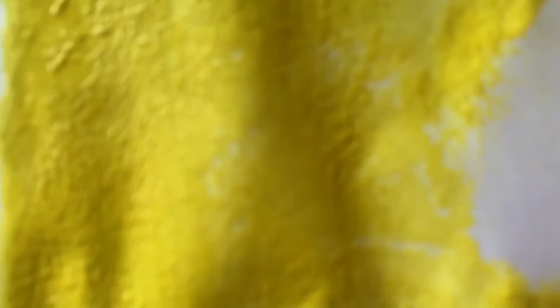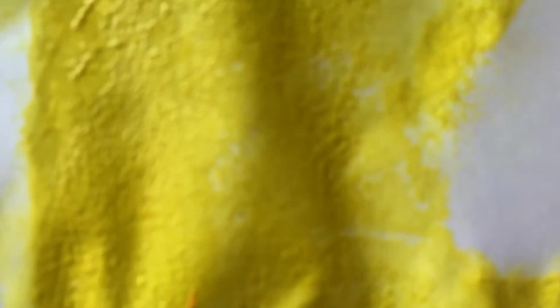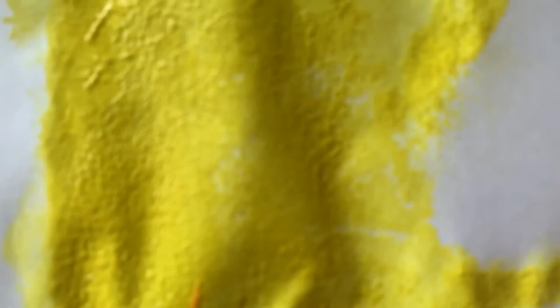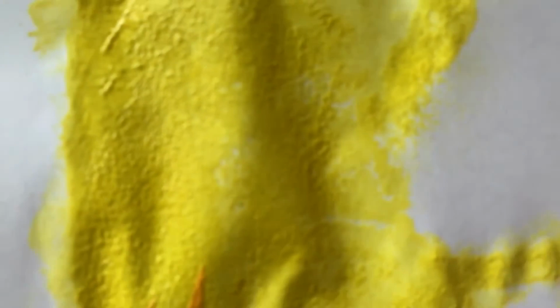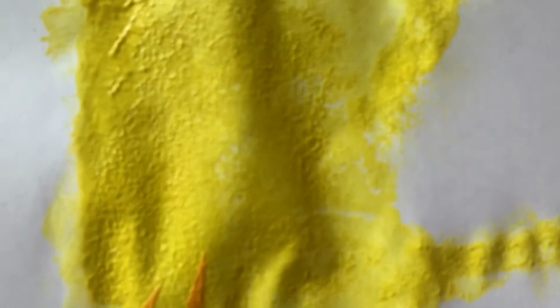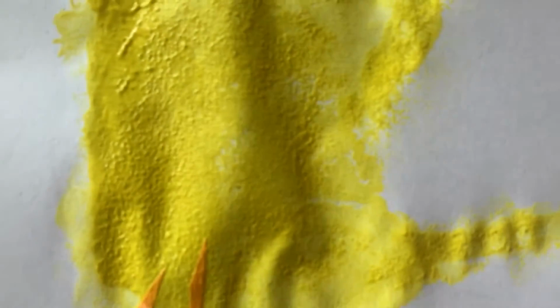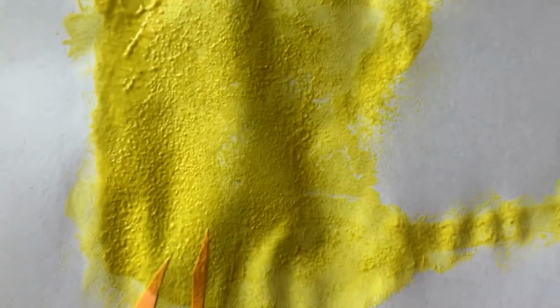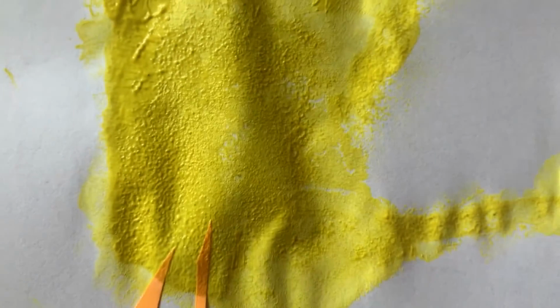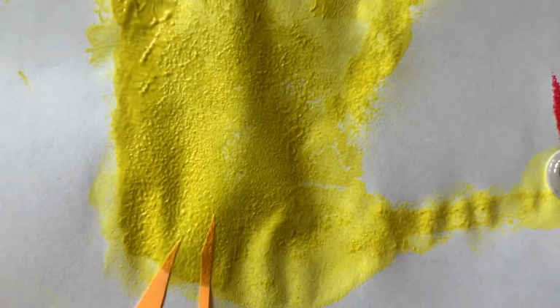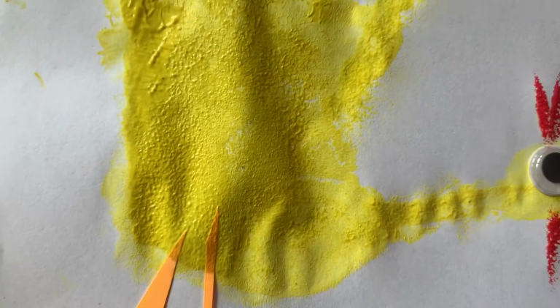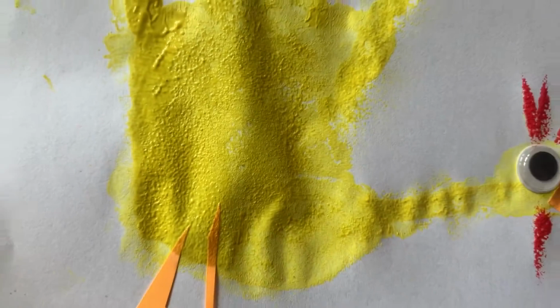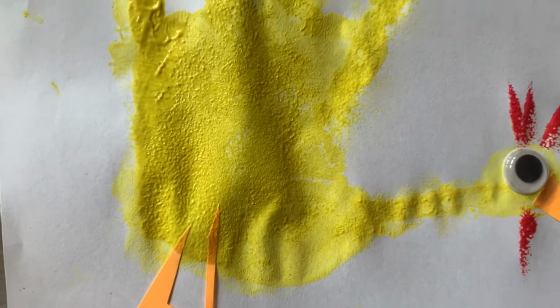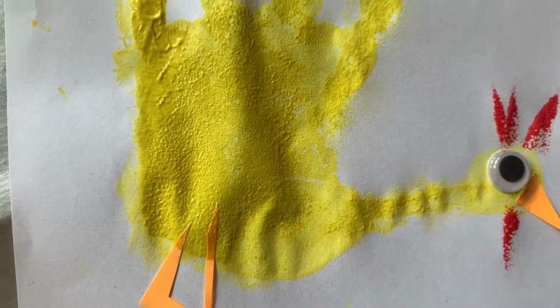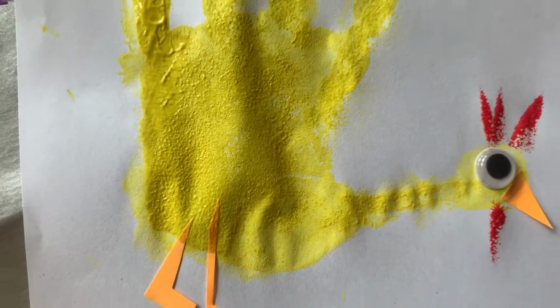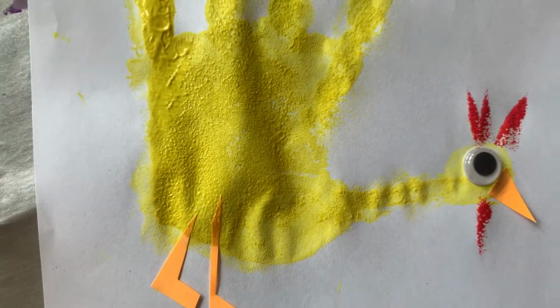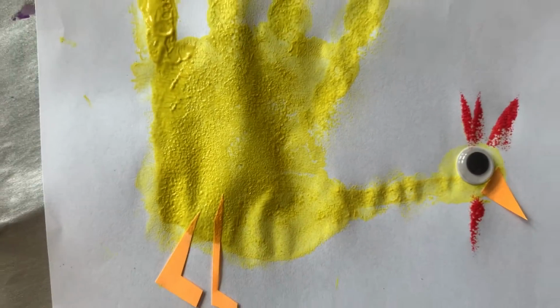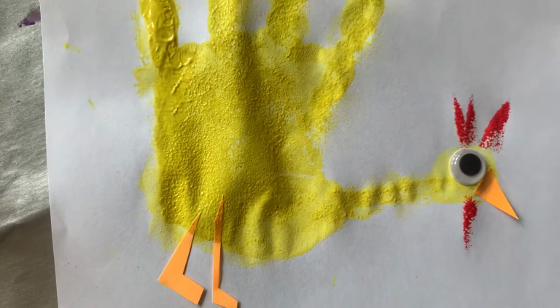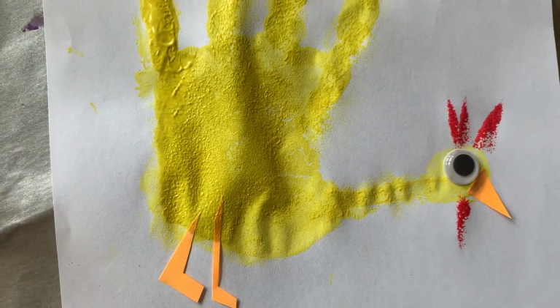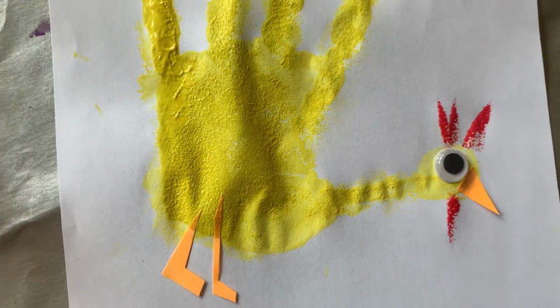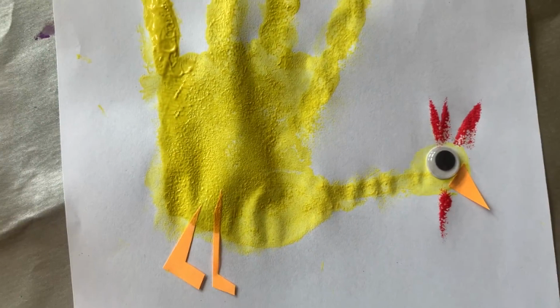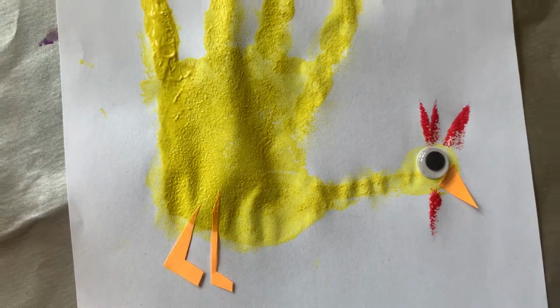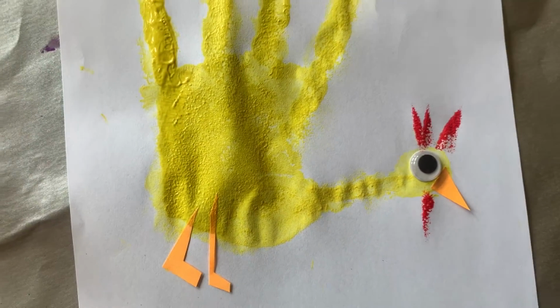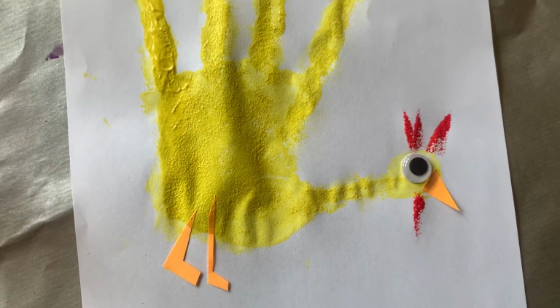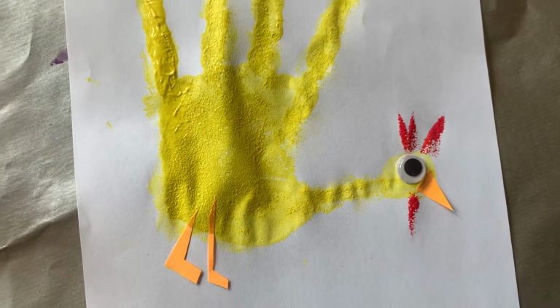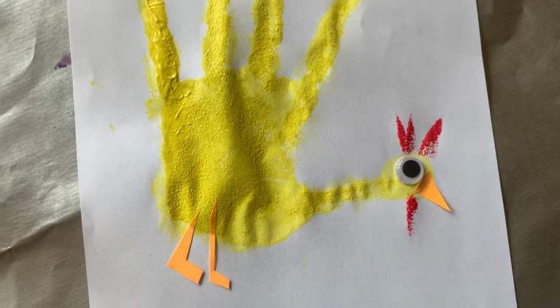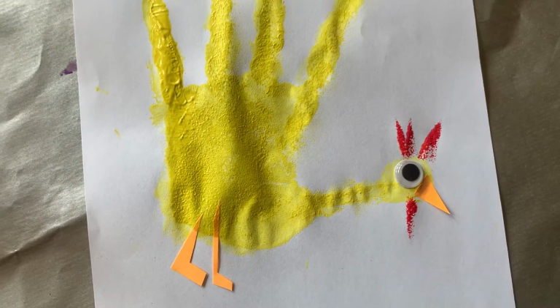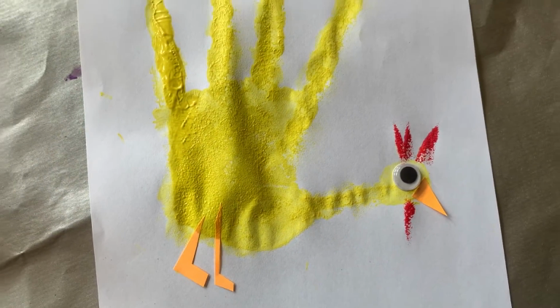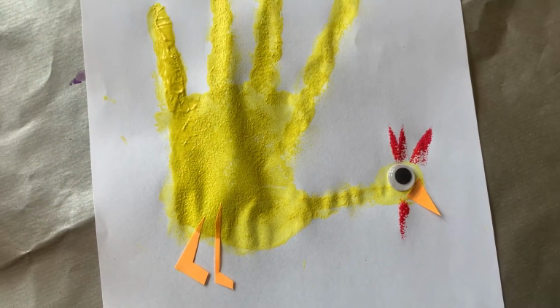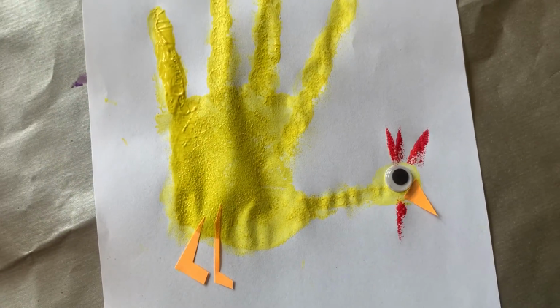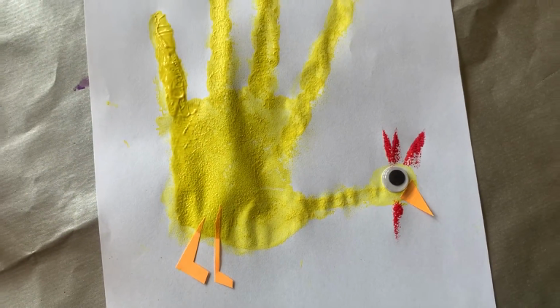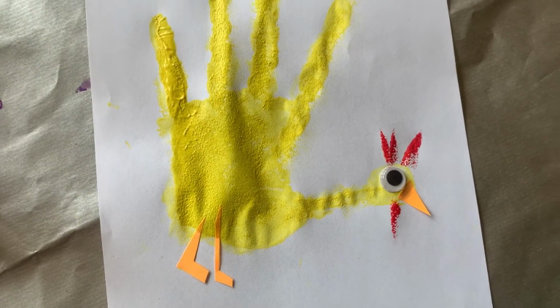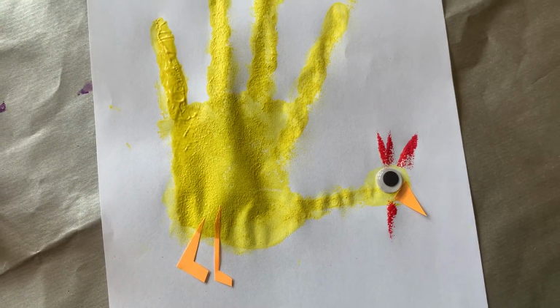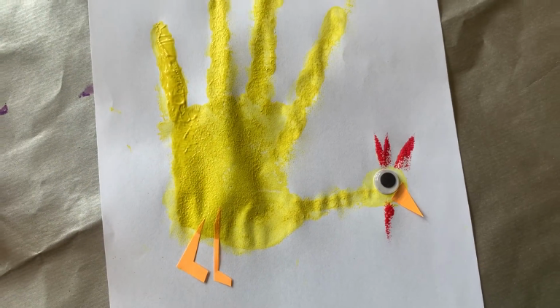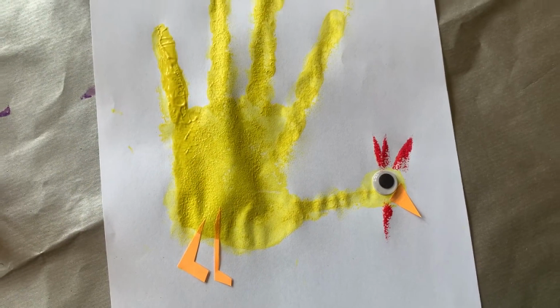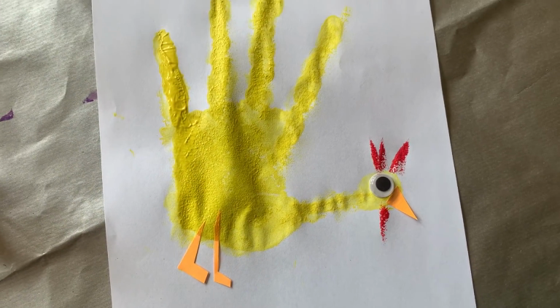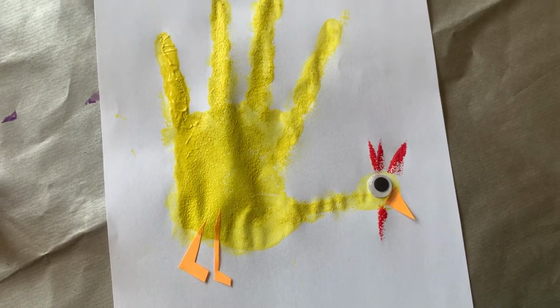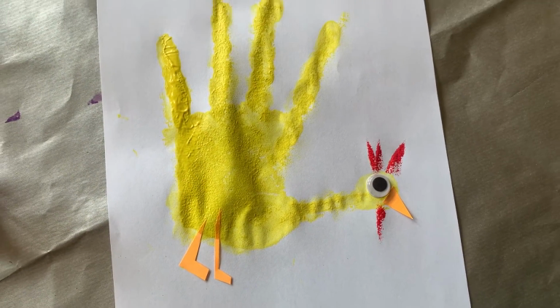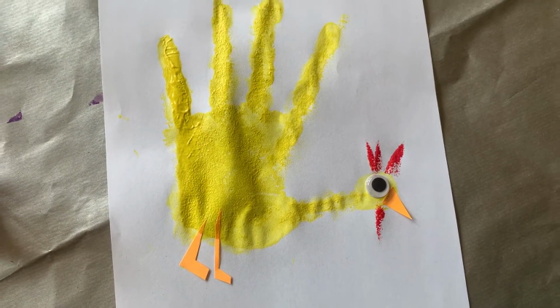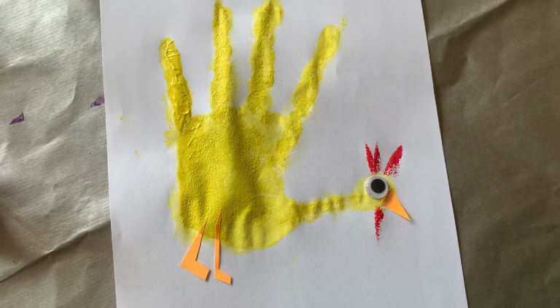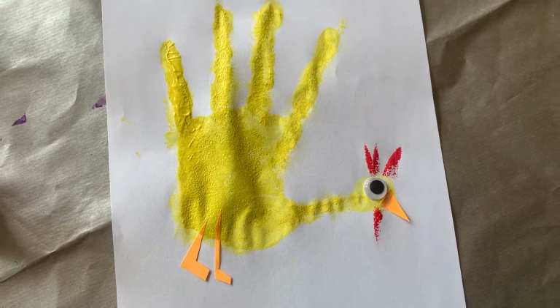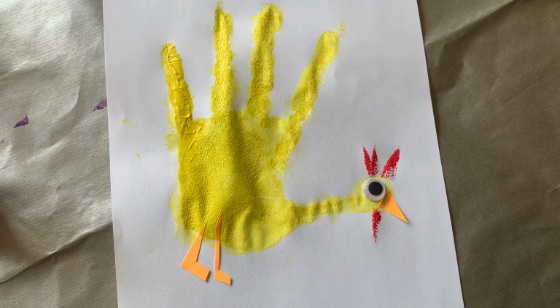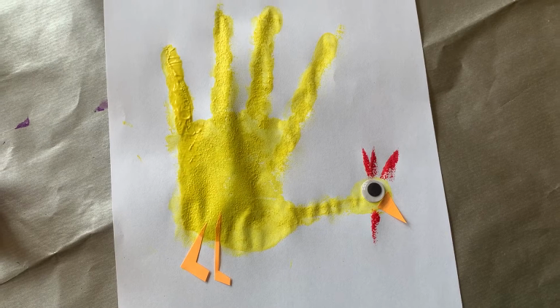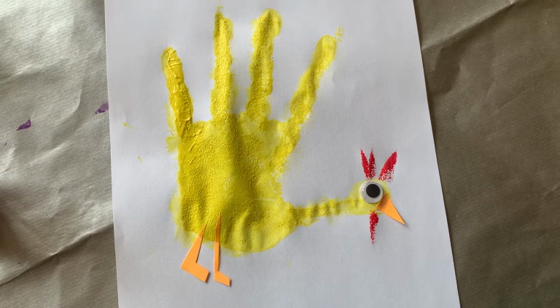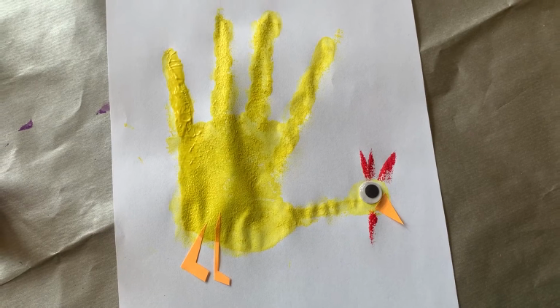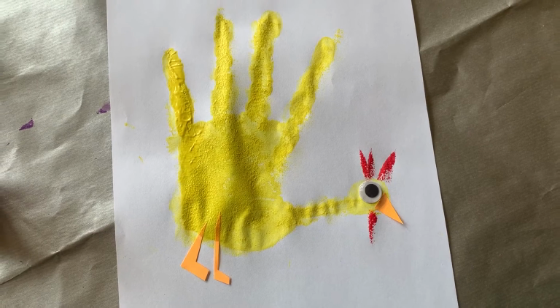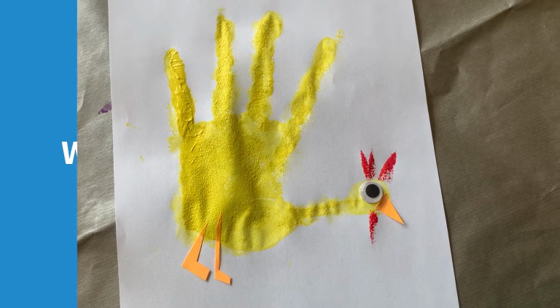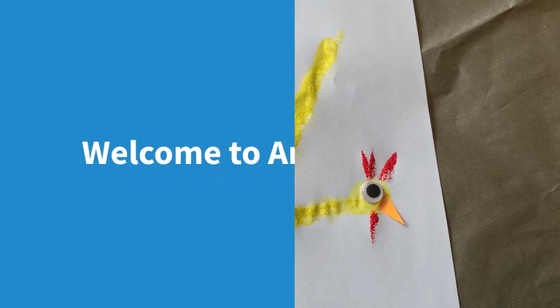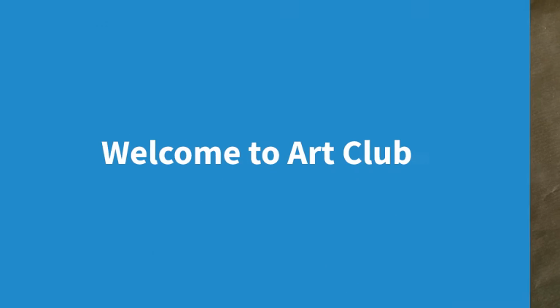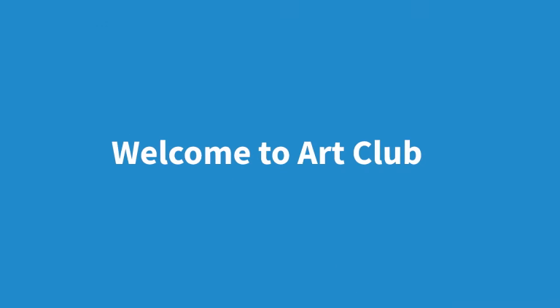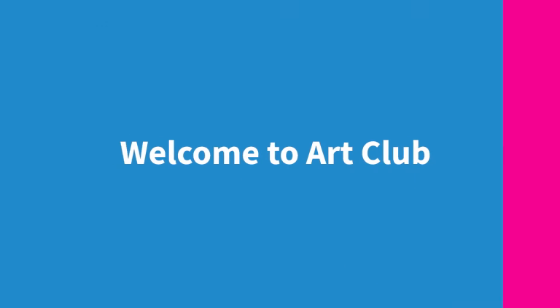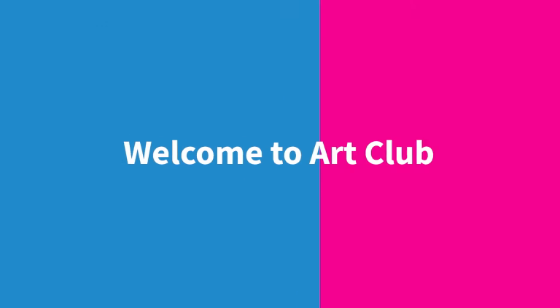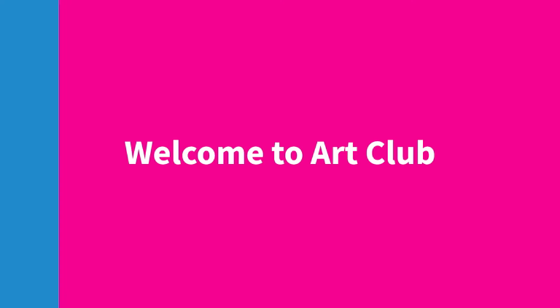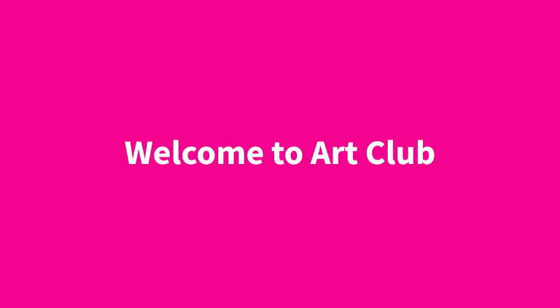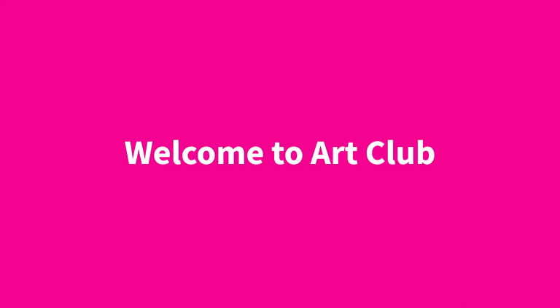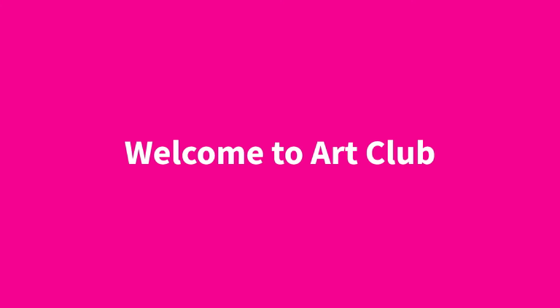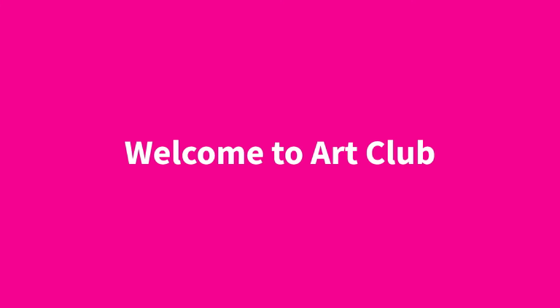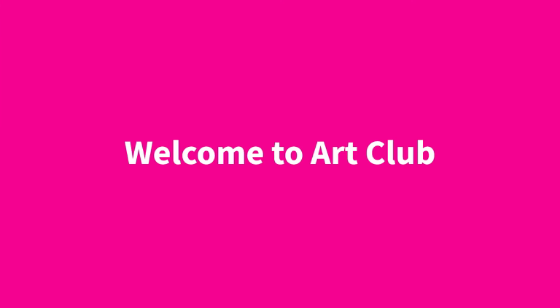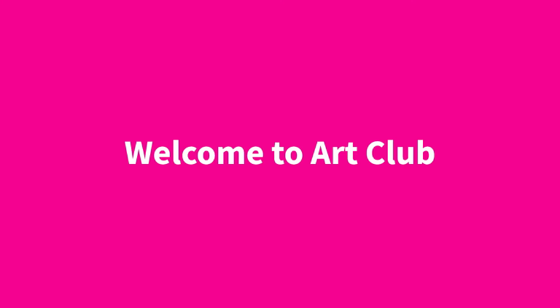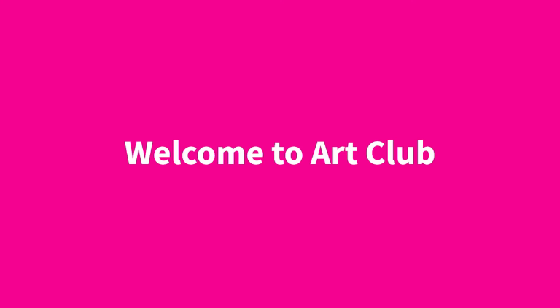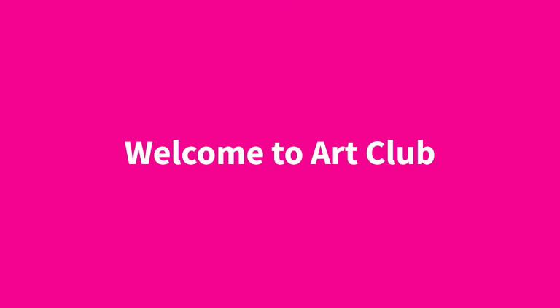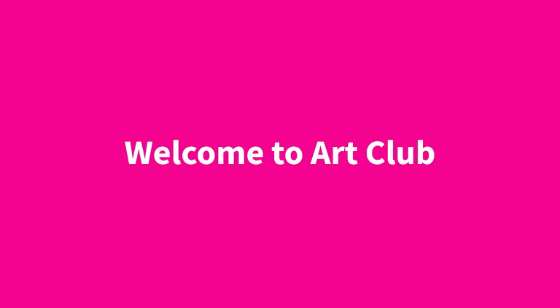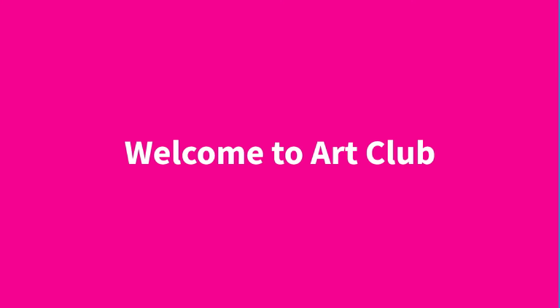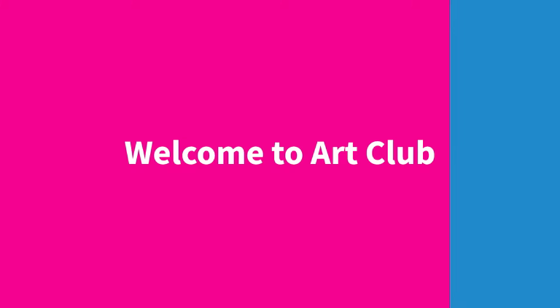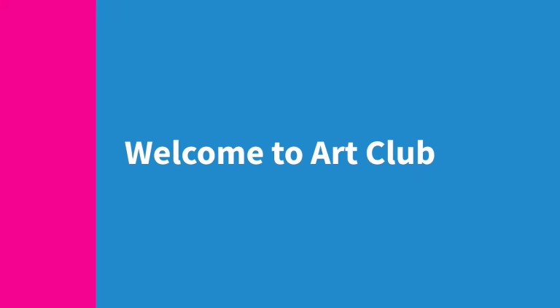Hello everybody and welcome to this week's art club. Today in art club we are going to be making our very own hand print chicken.